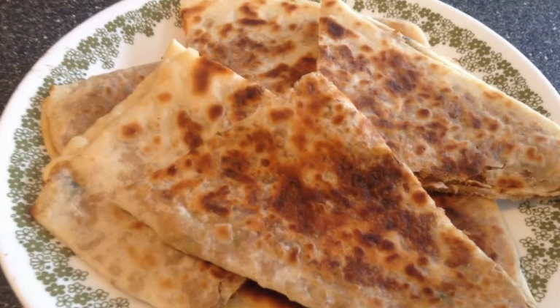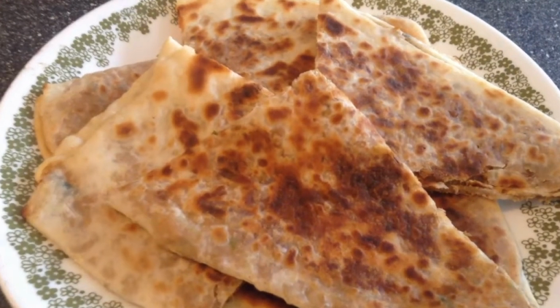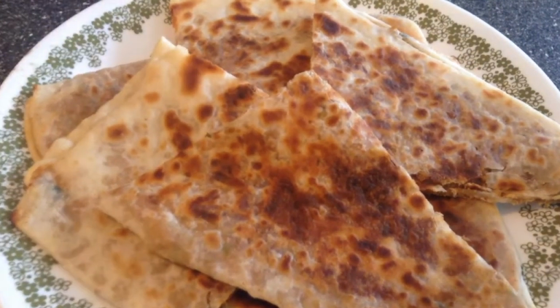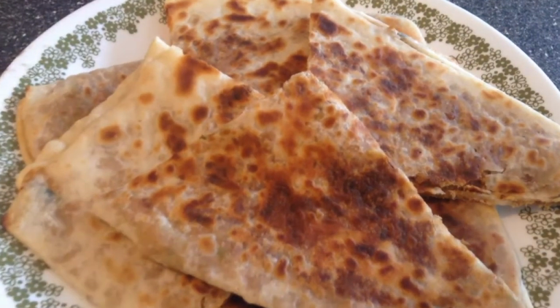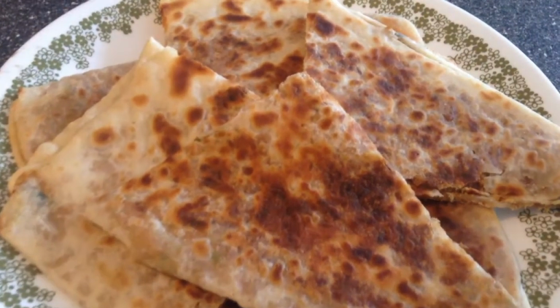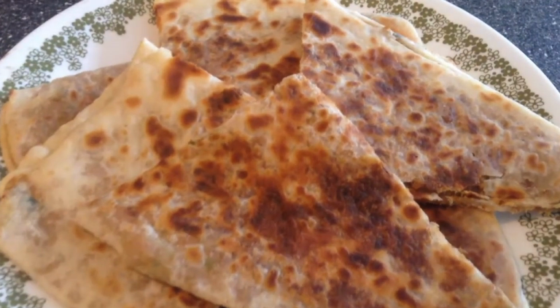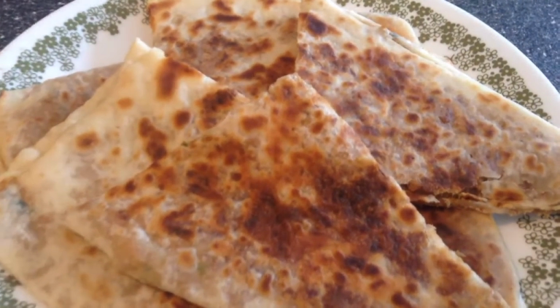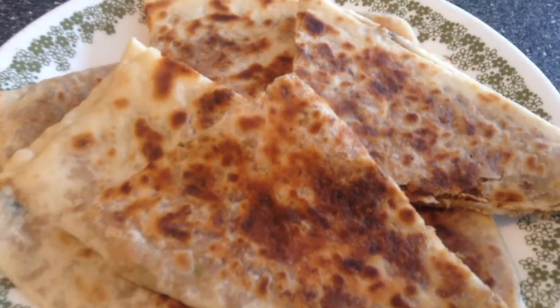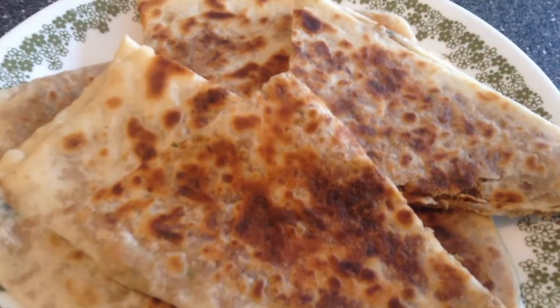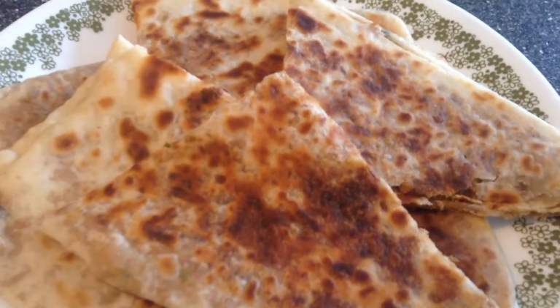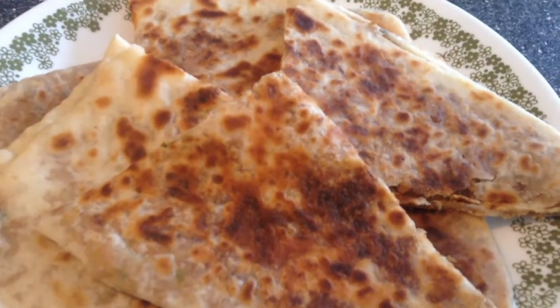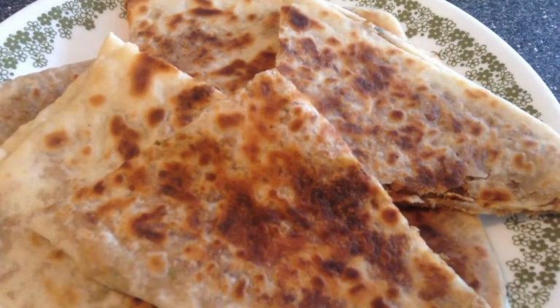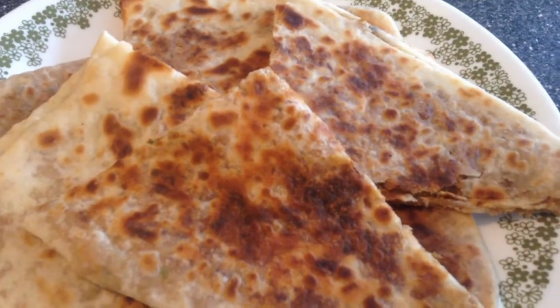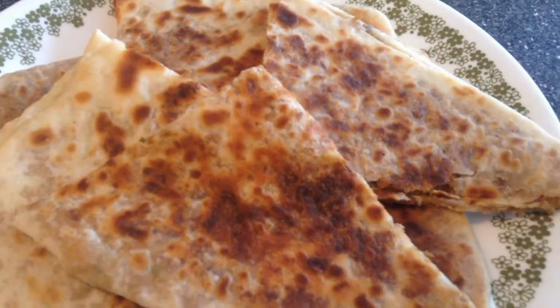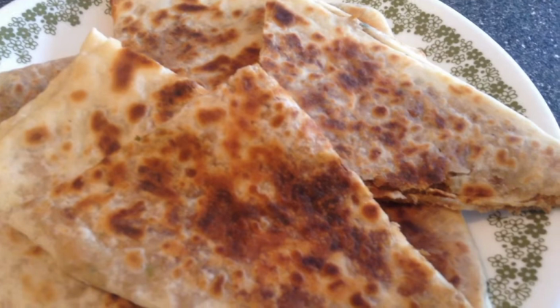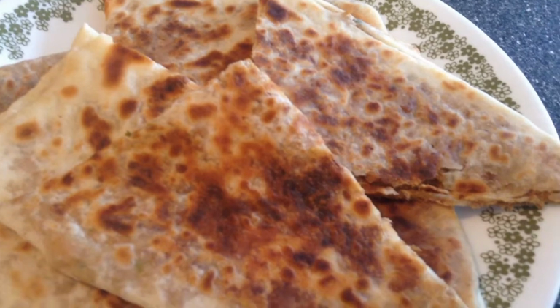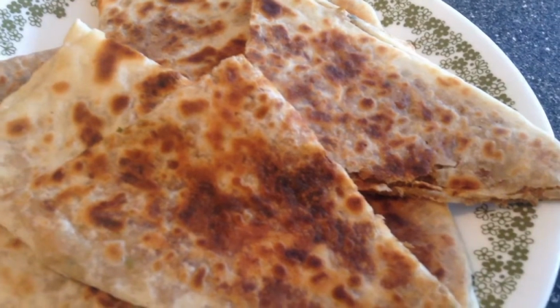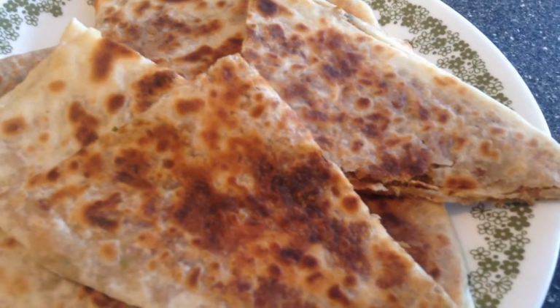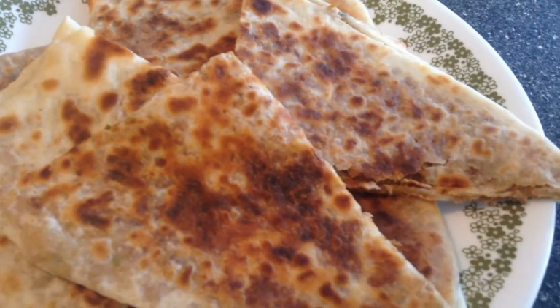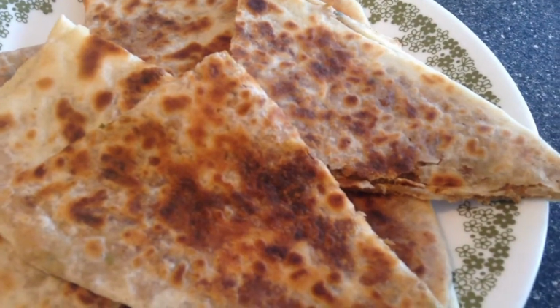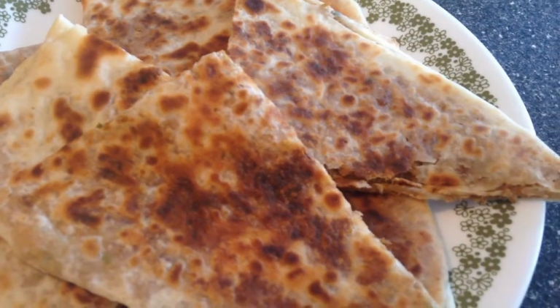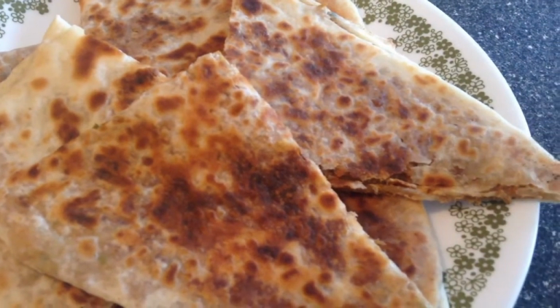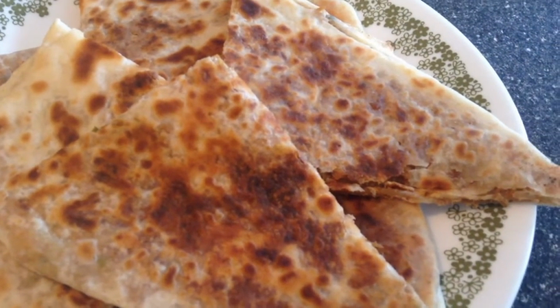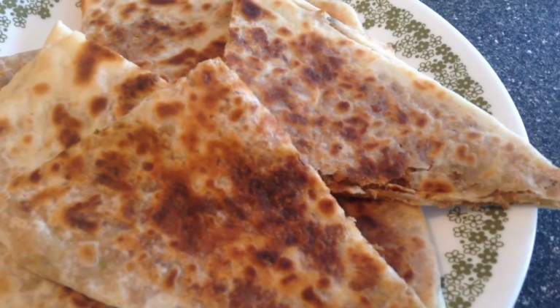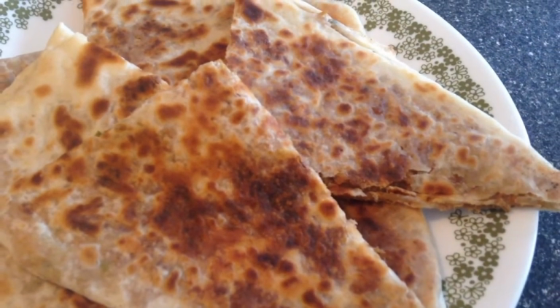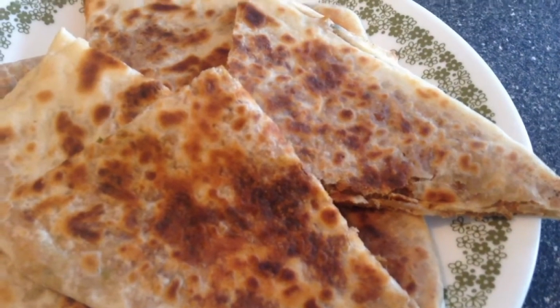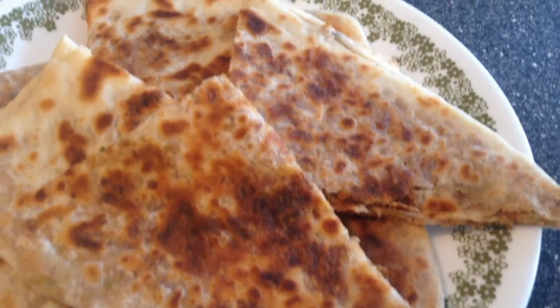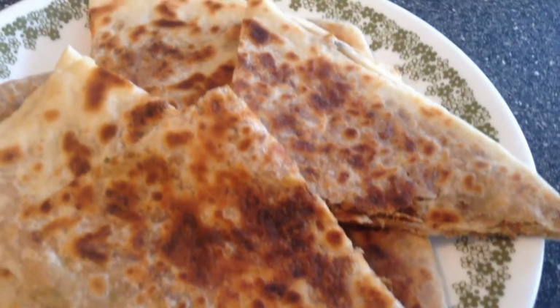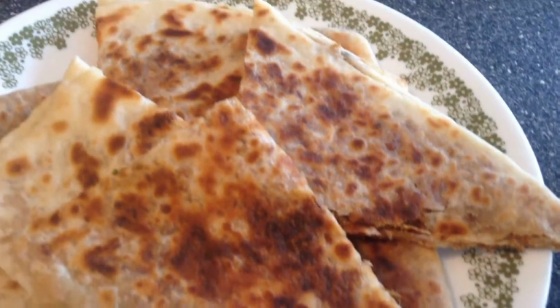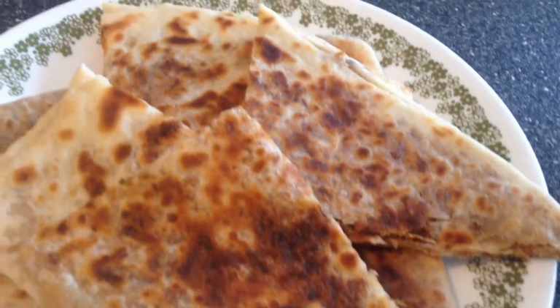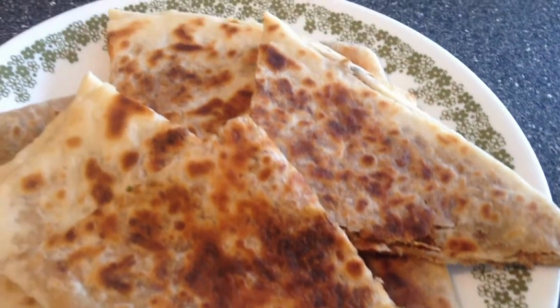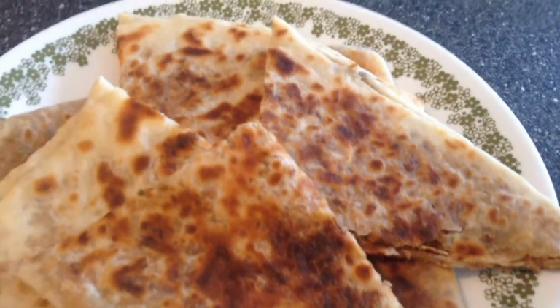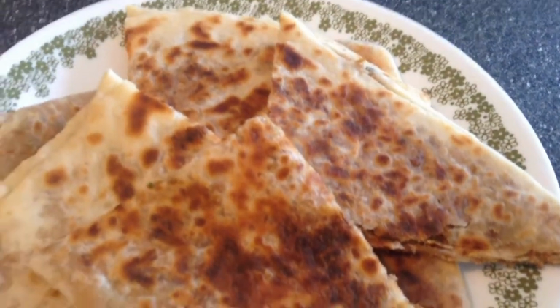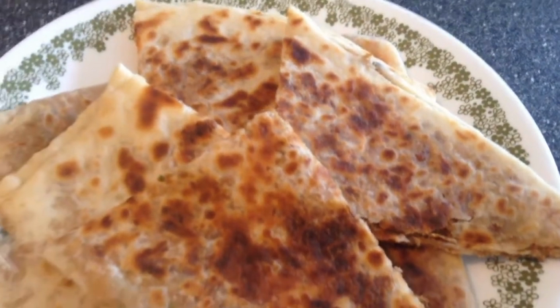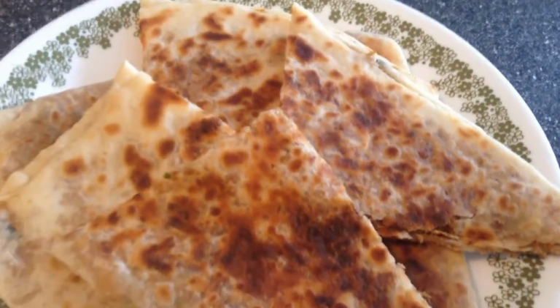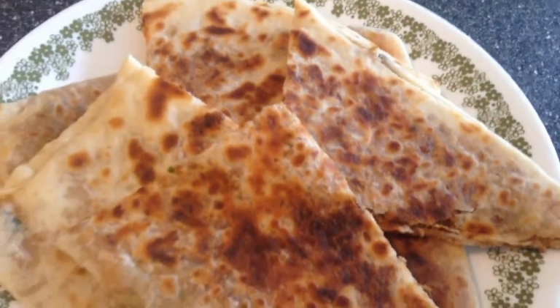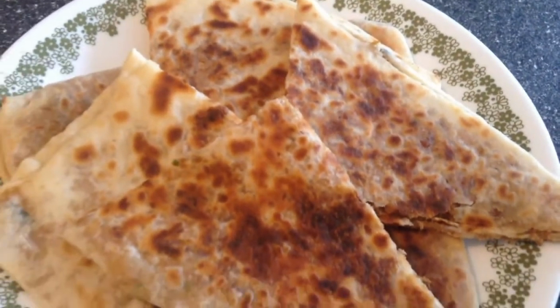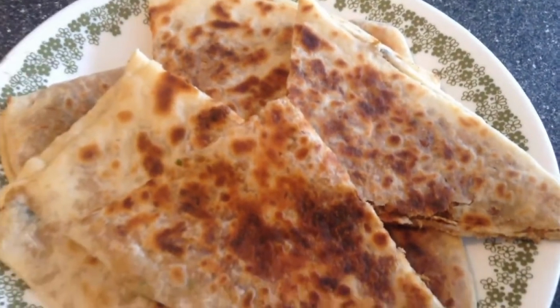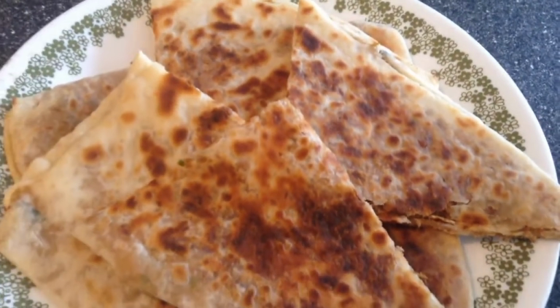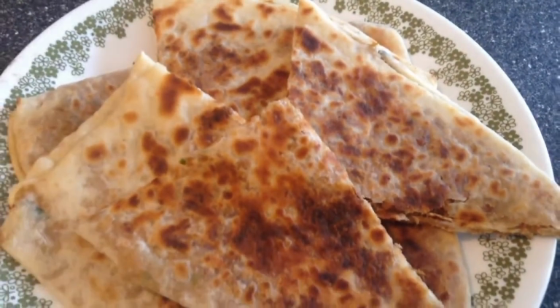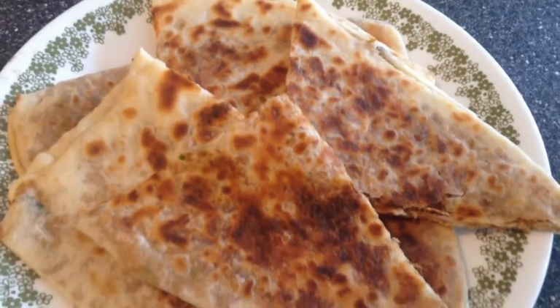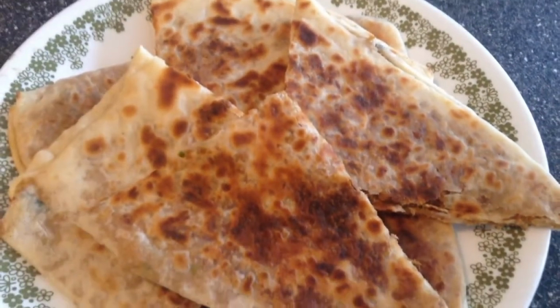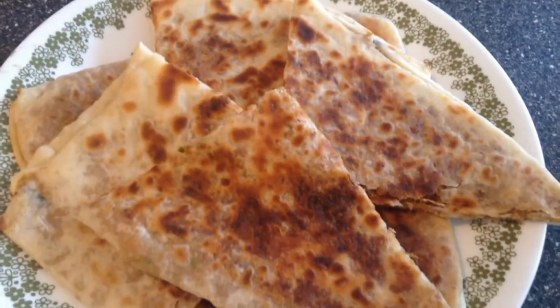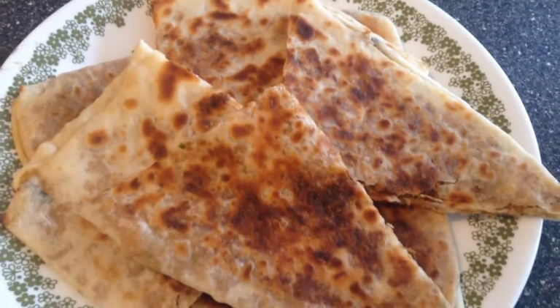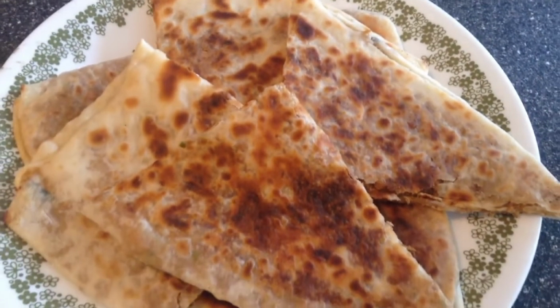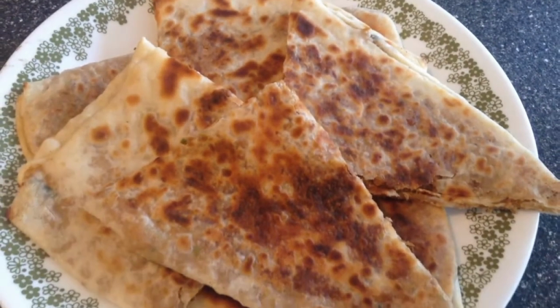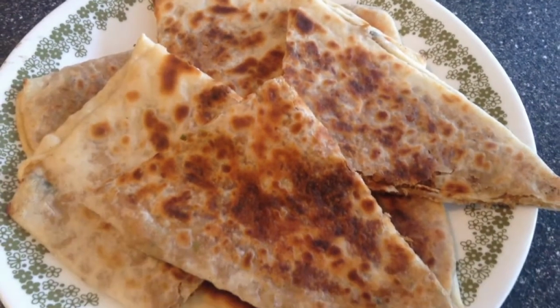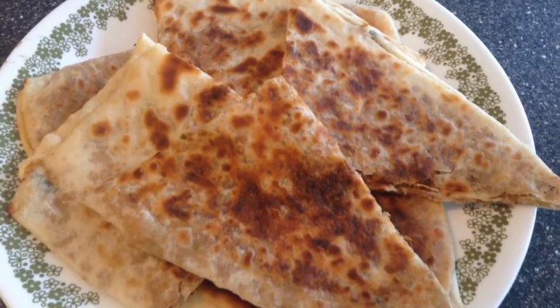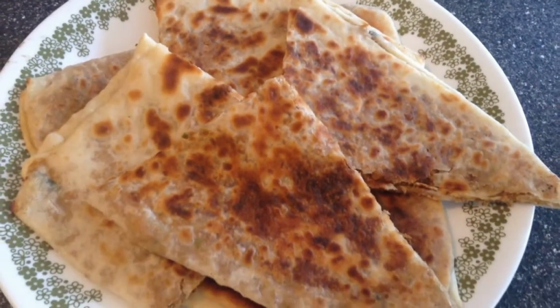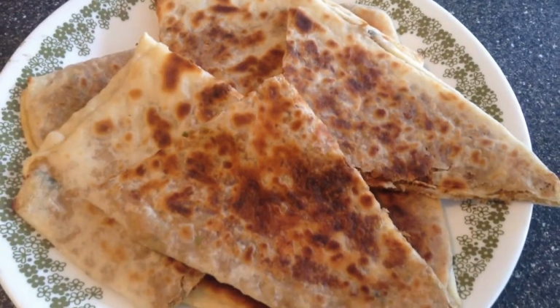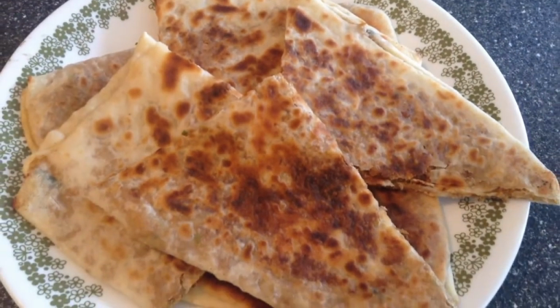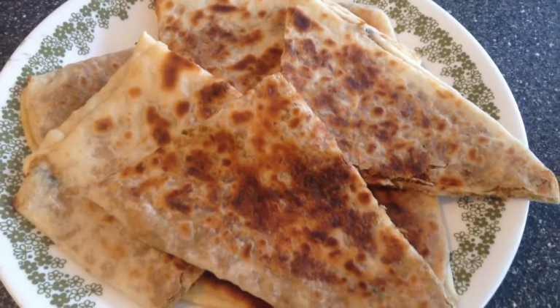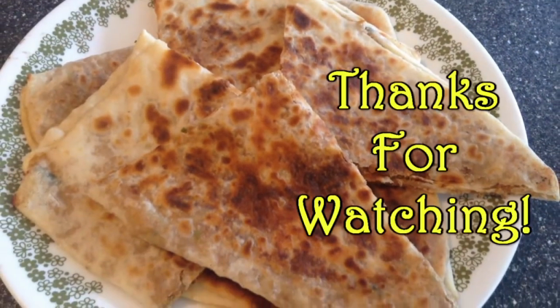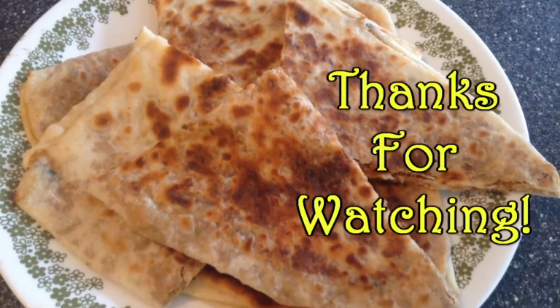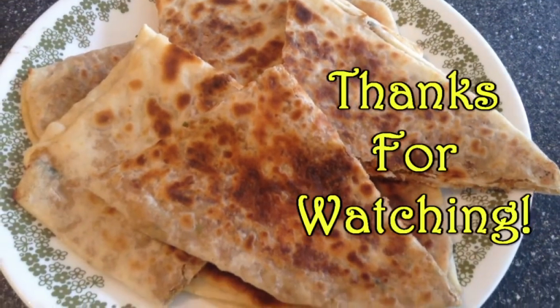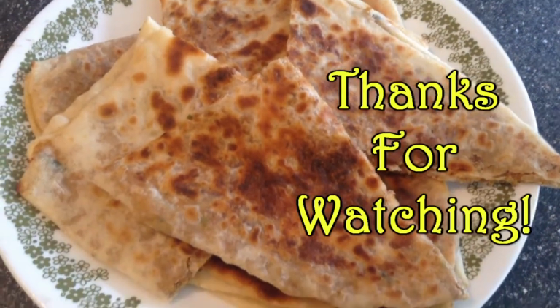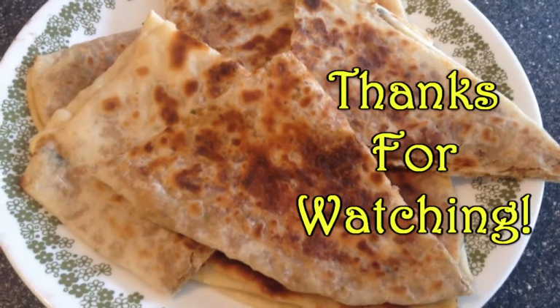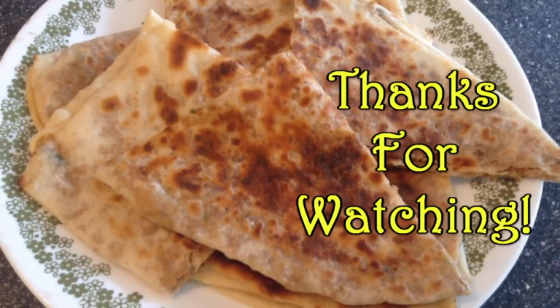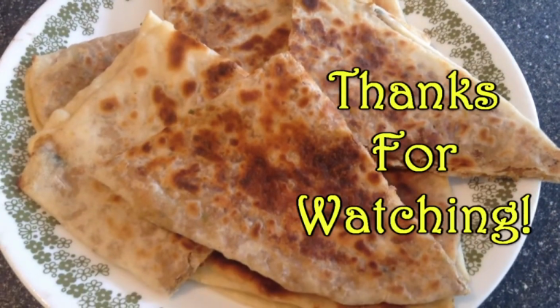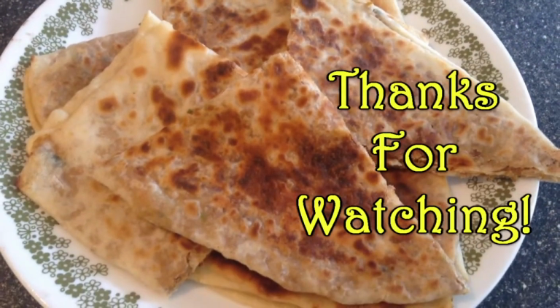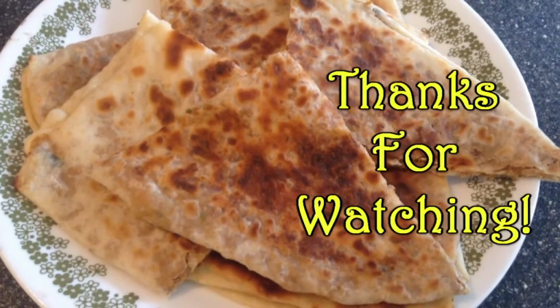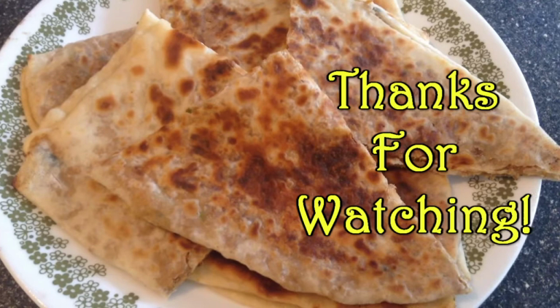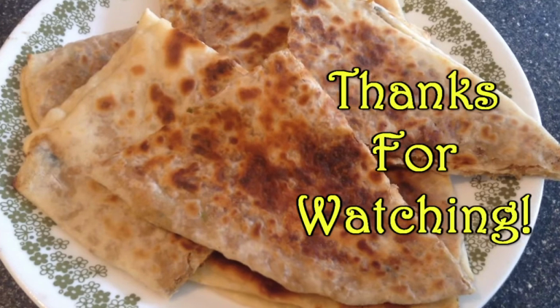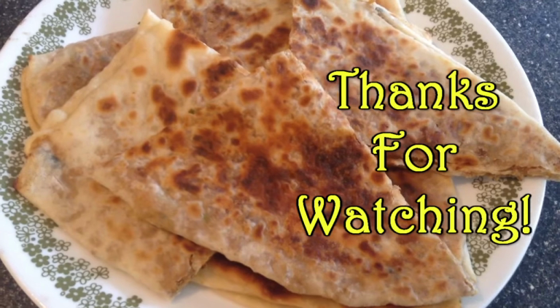Here you go guys. Our fish stuffed parathas are ready to be served. If you like this recipe give us a thumbs up and thanks for watching.